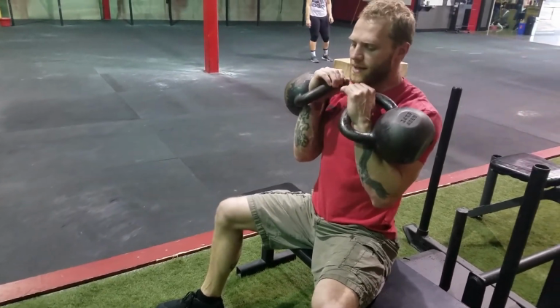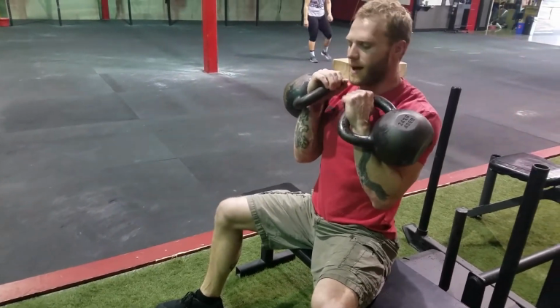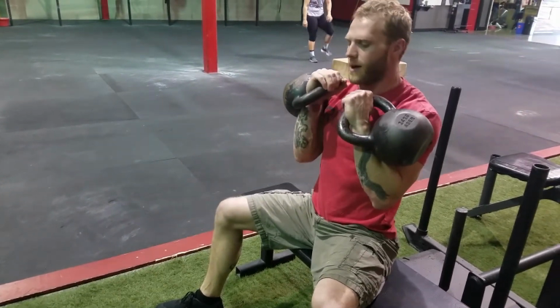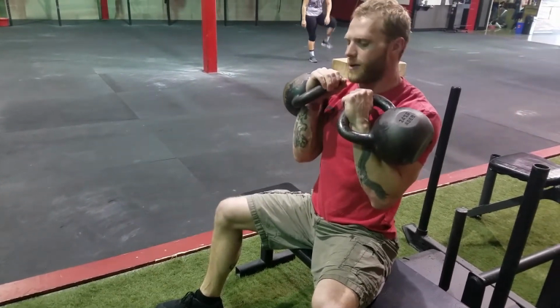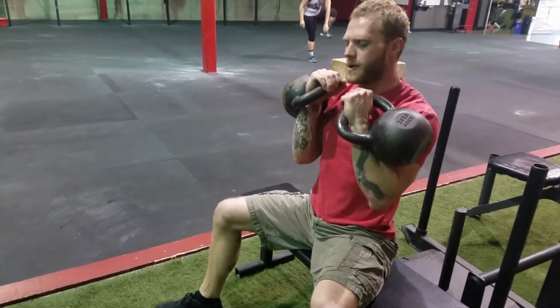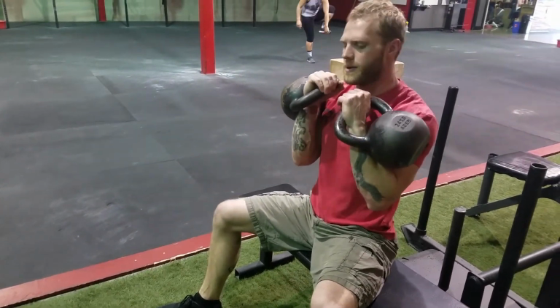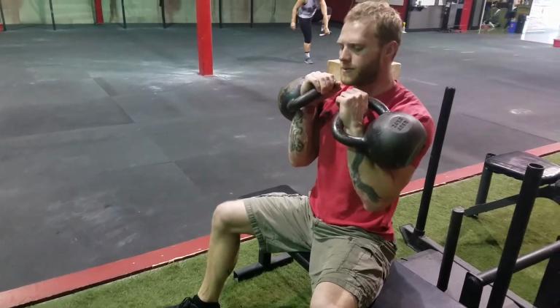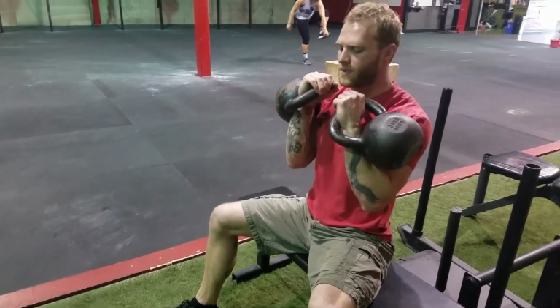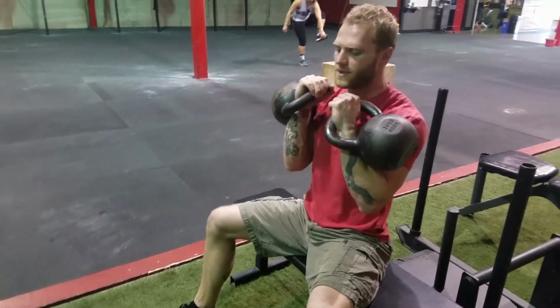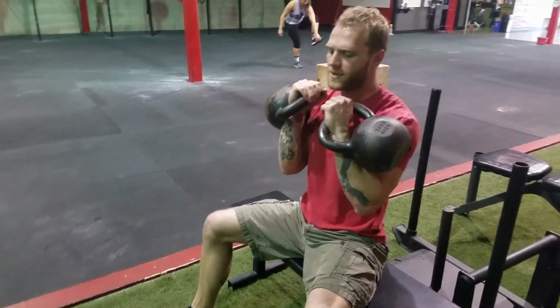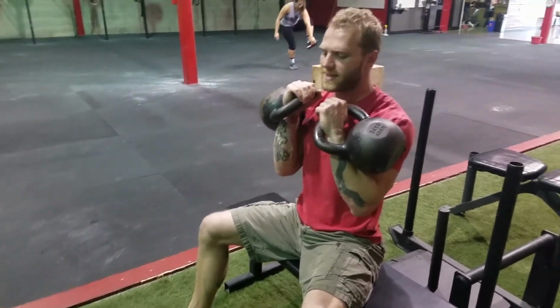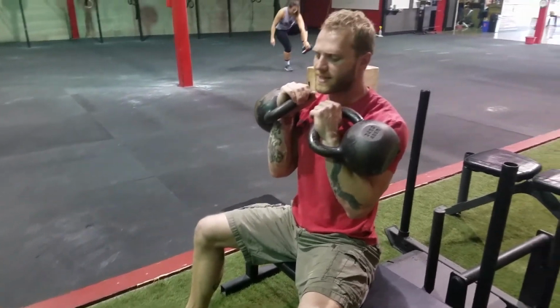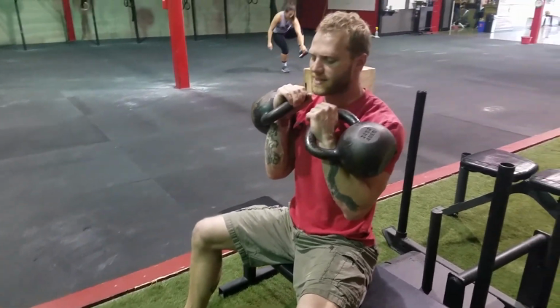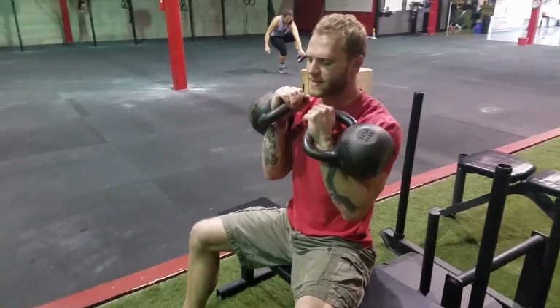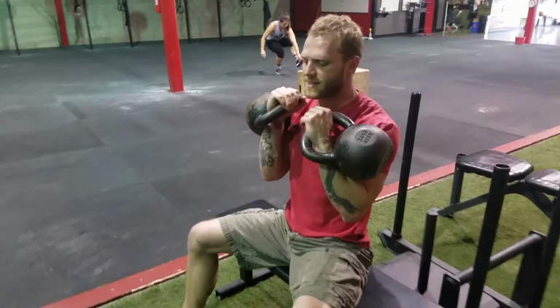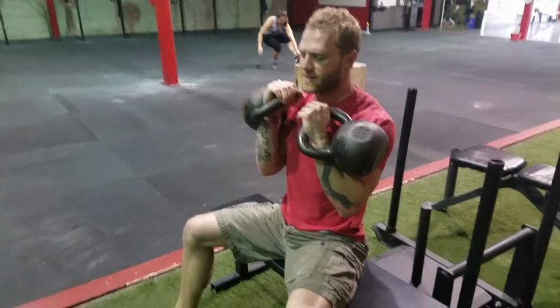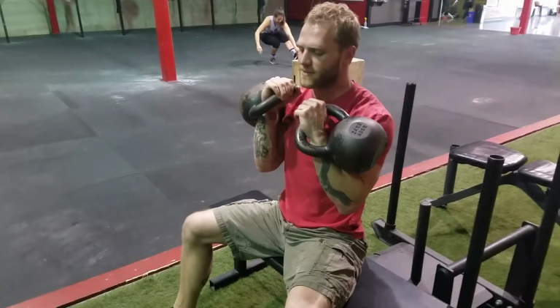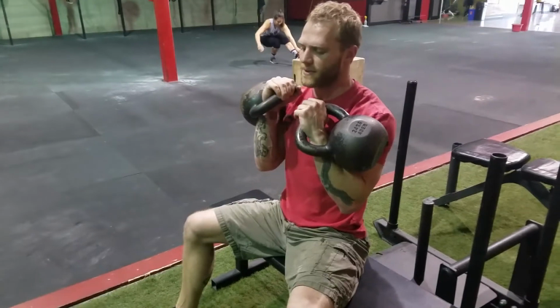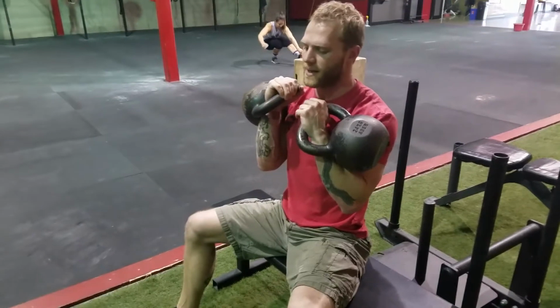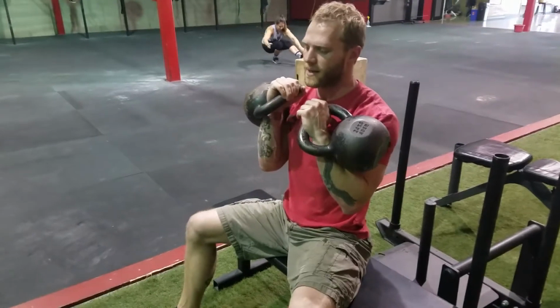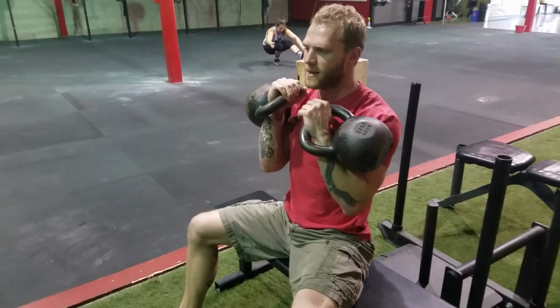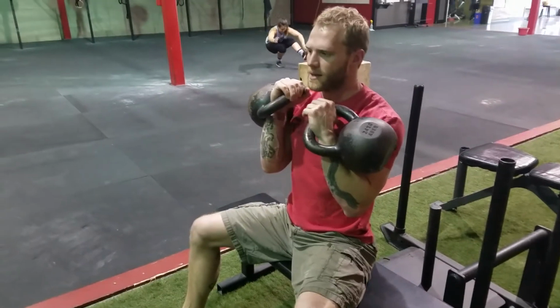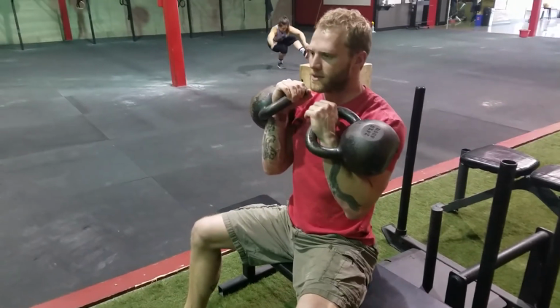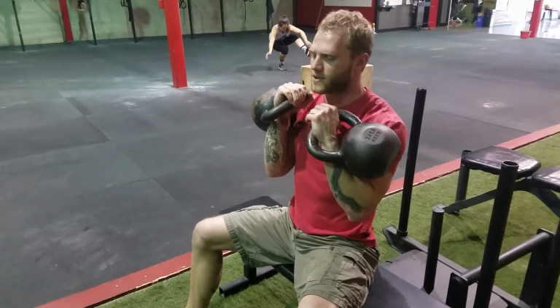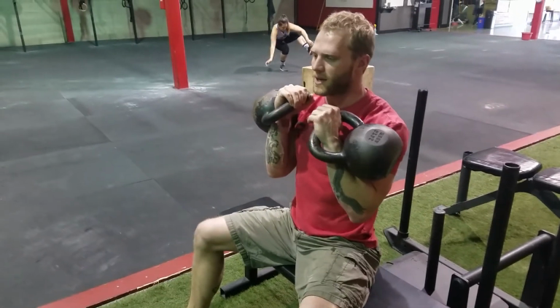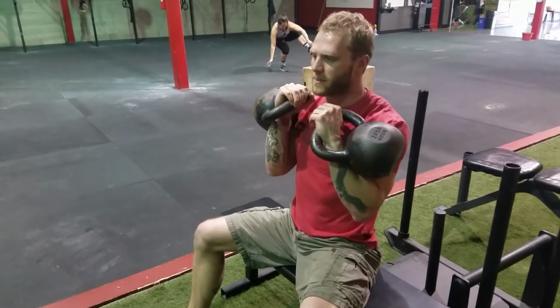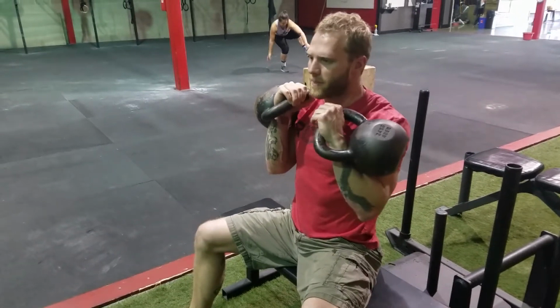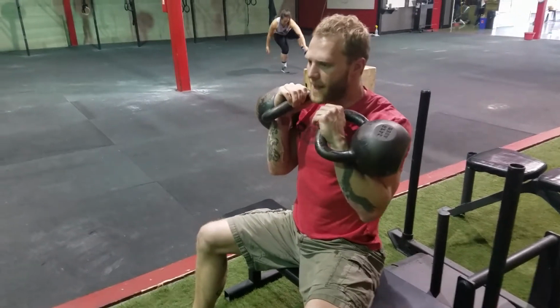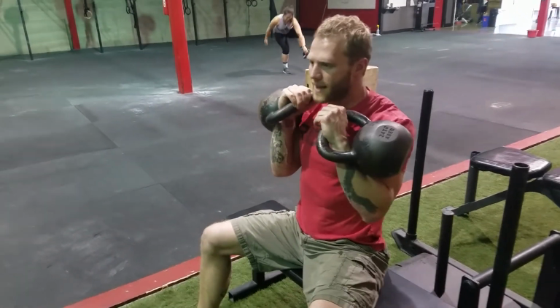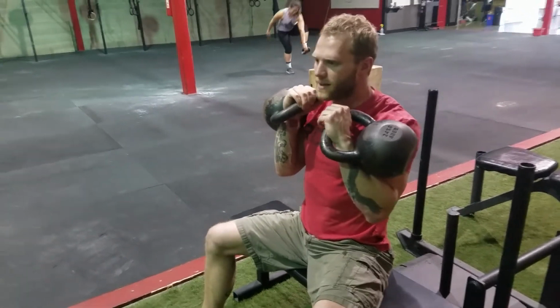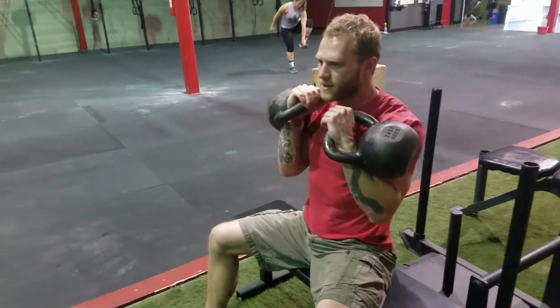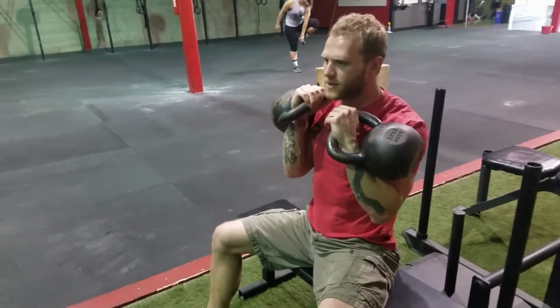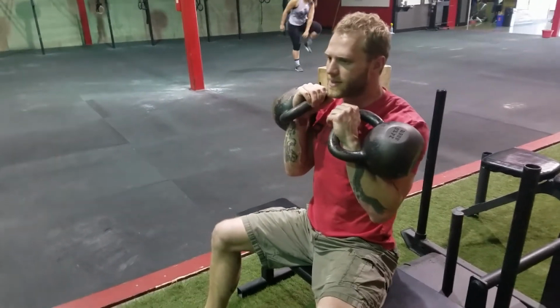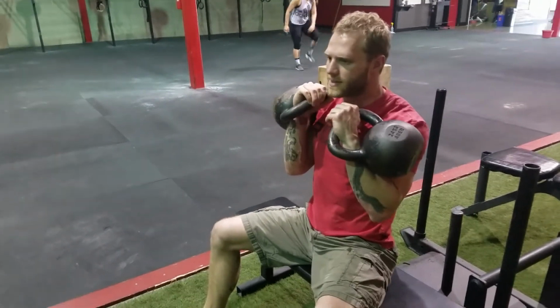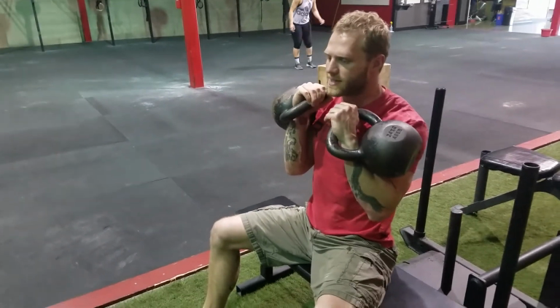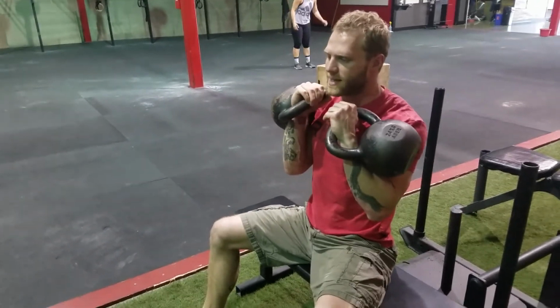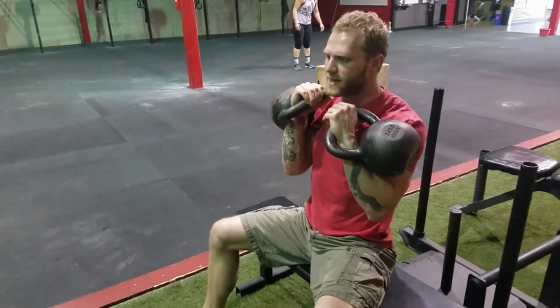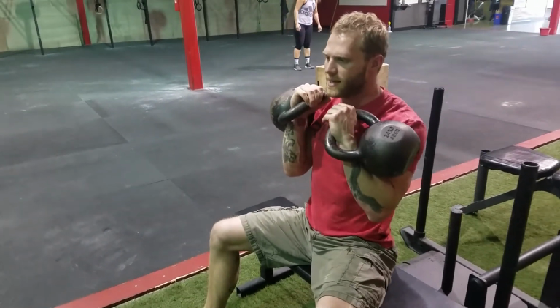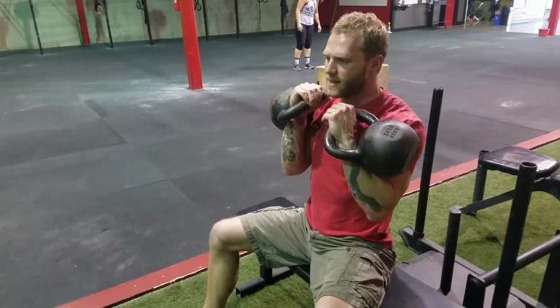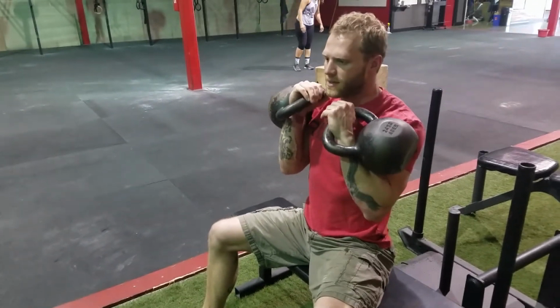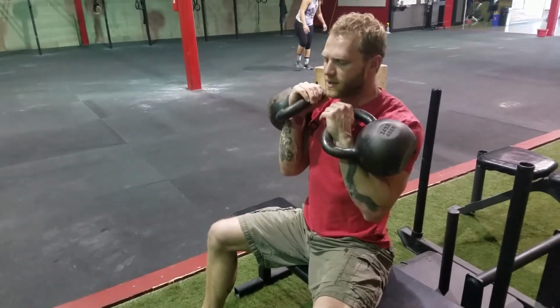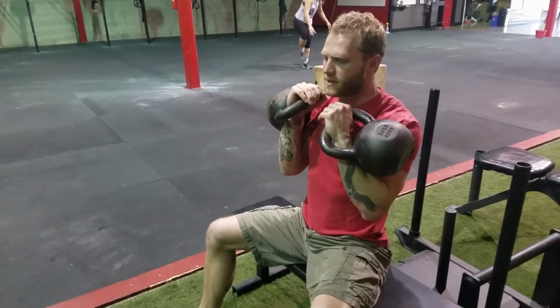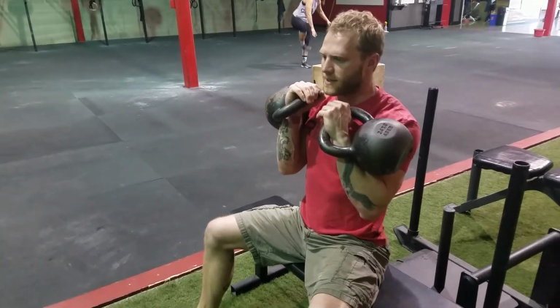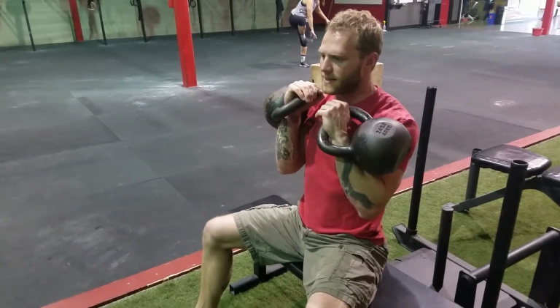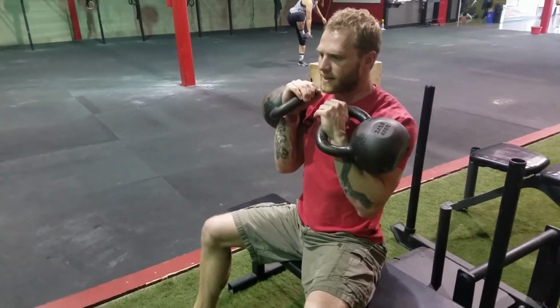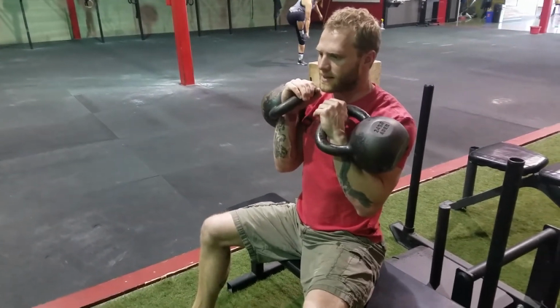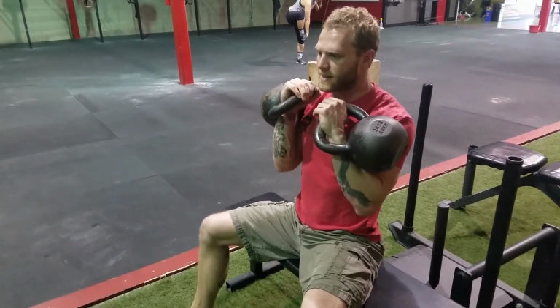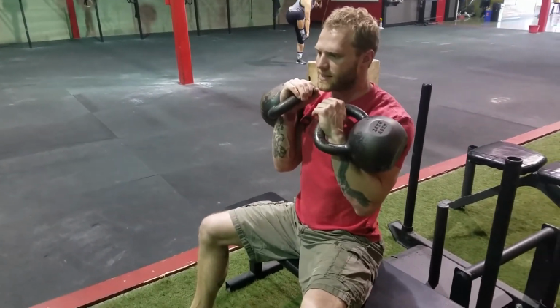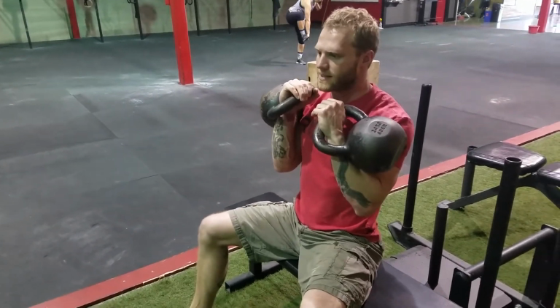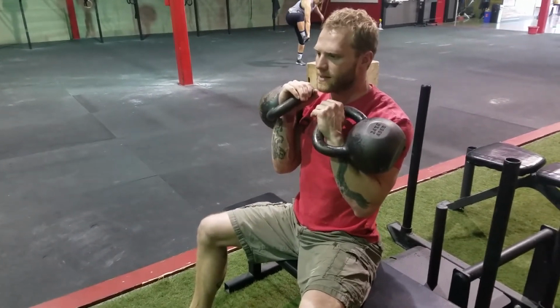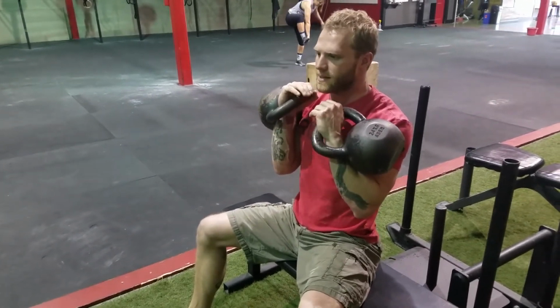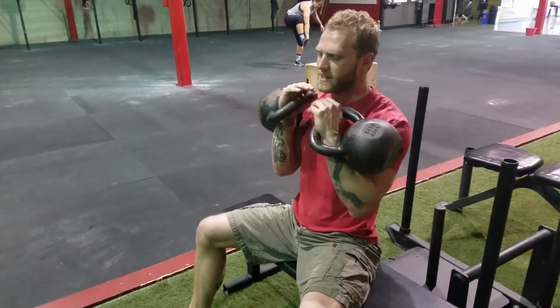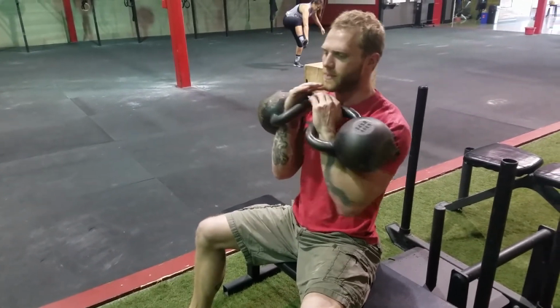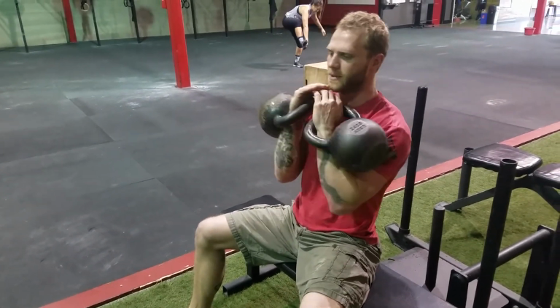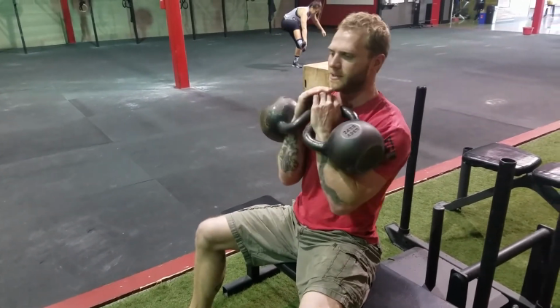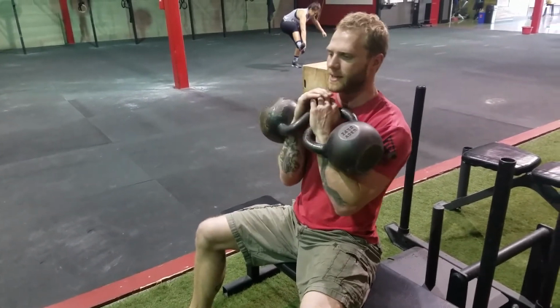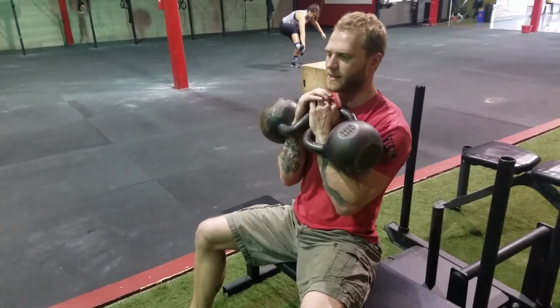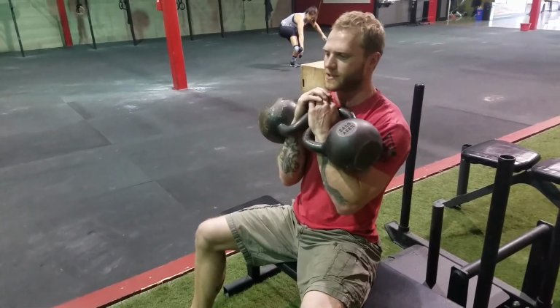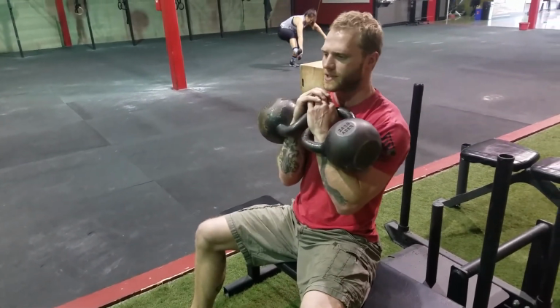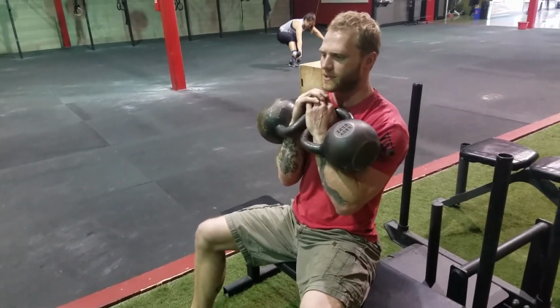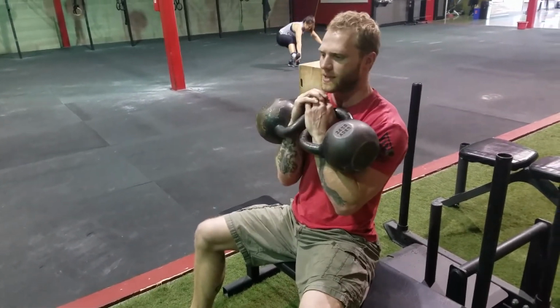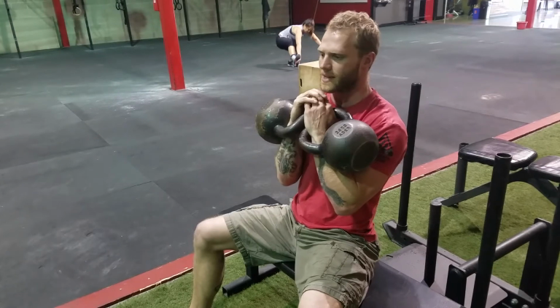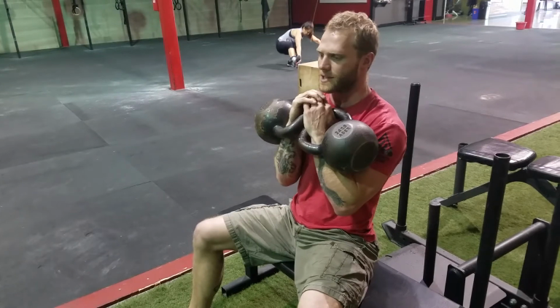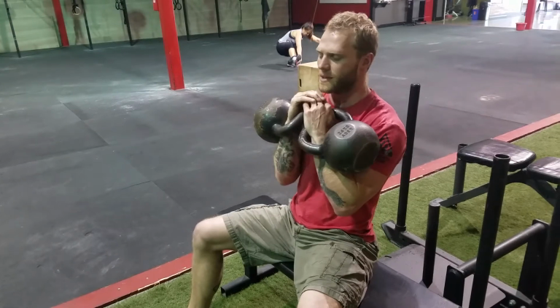When you're doing this as assistance work for a strong upper back, you can sit there clean like this, as opposed to a traditional catch position.